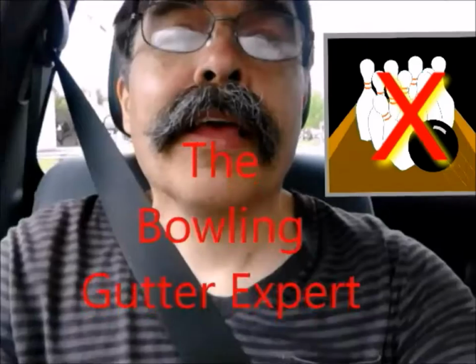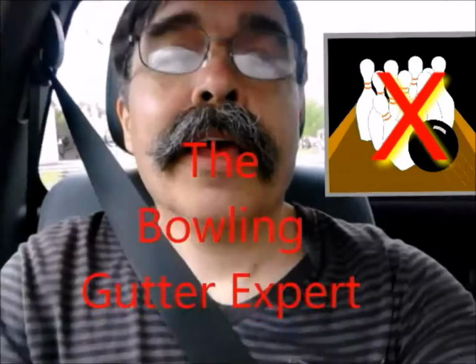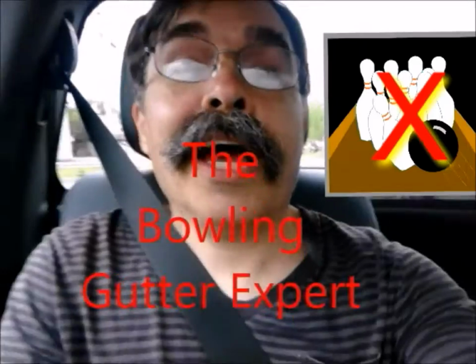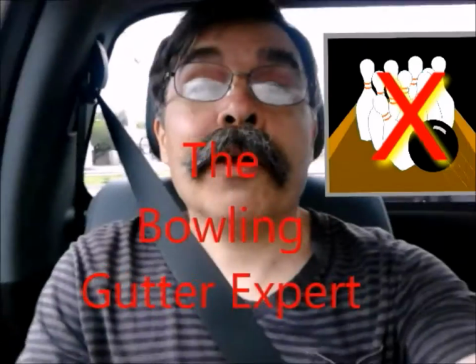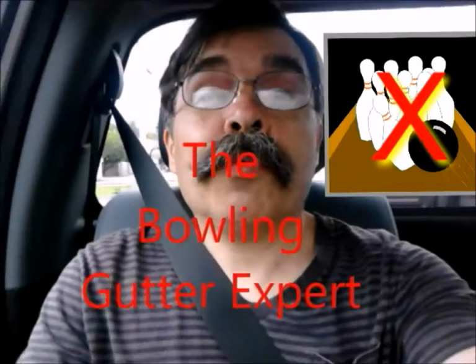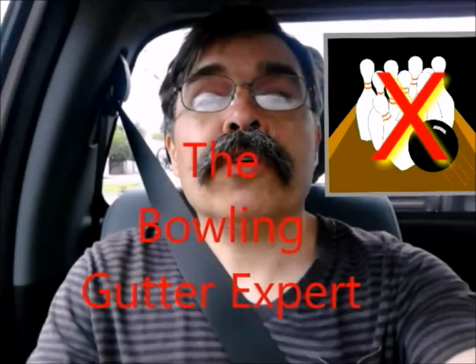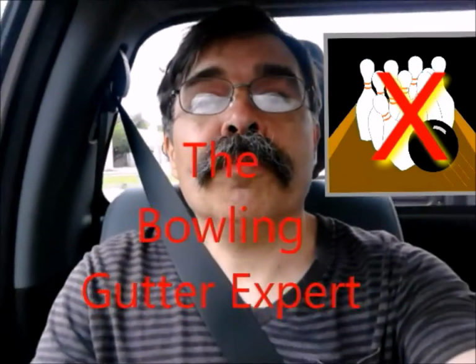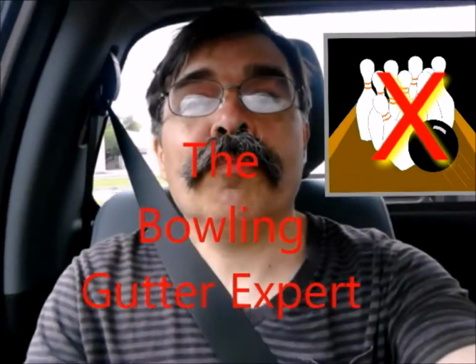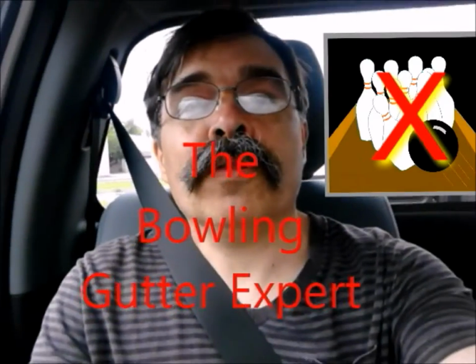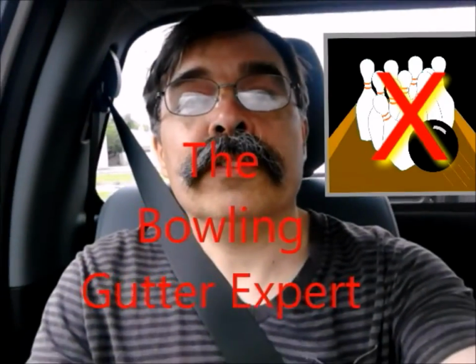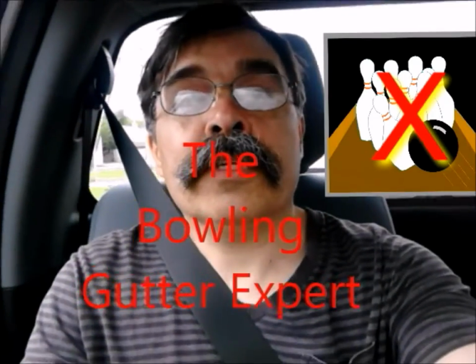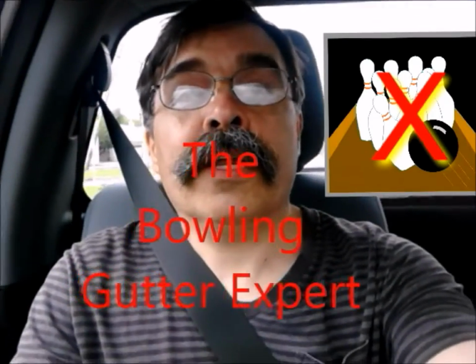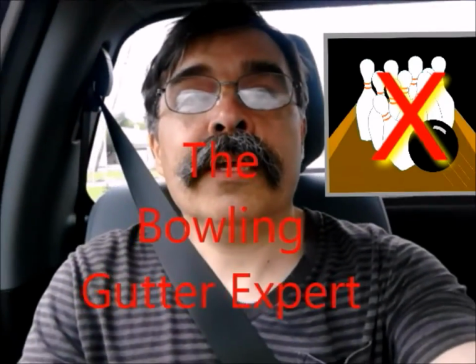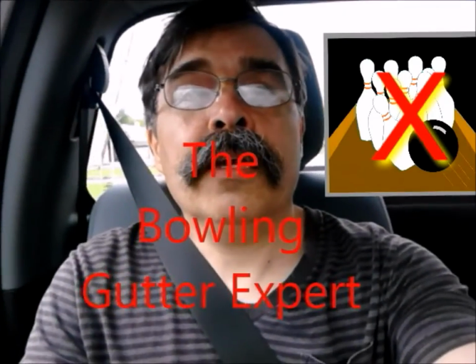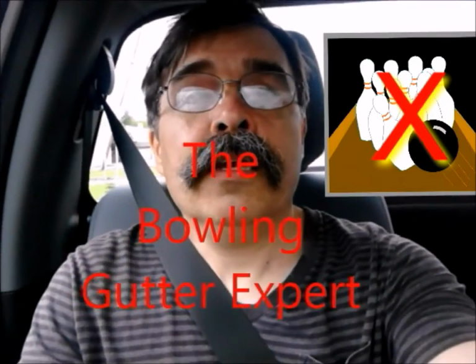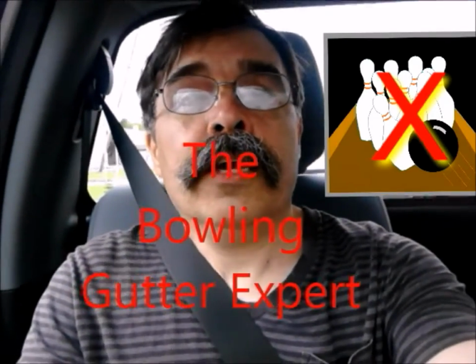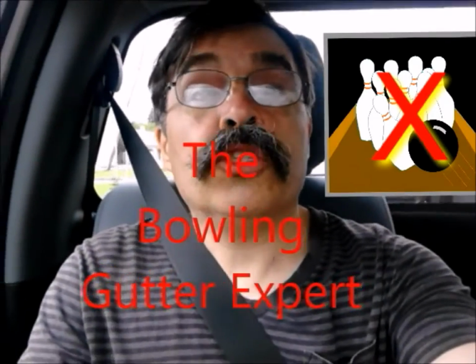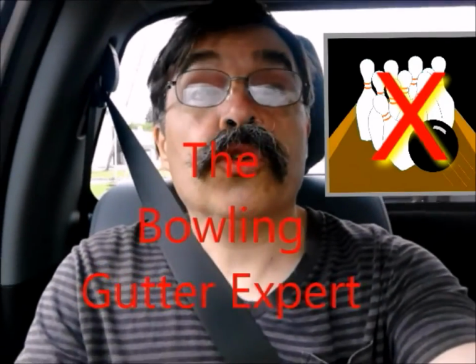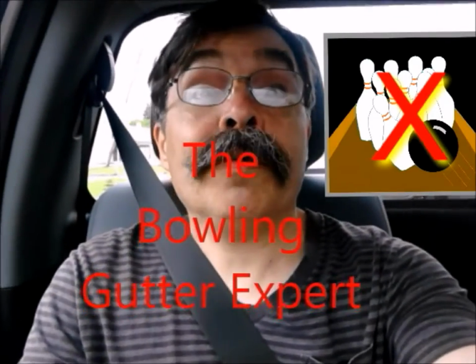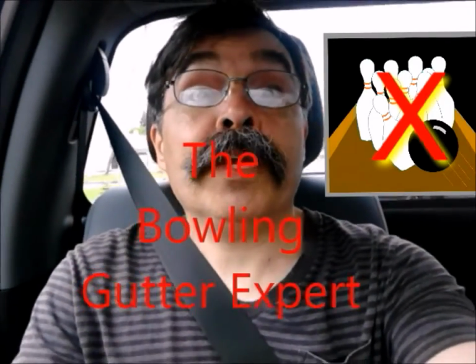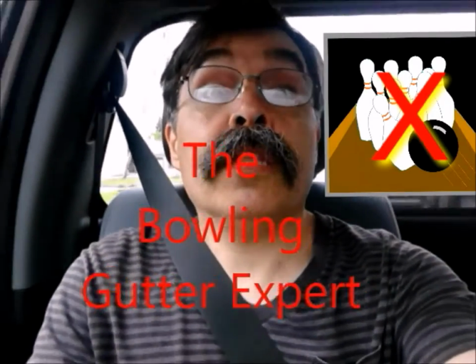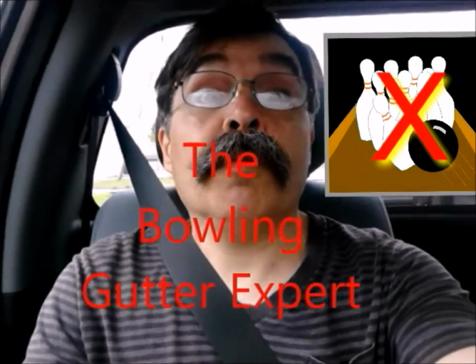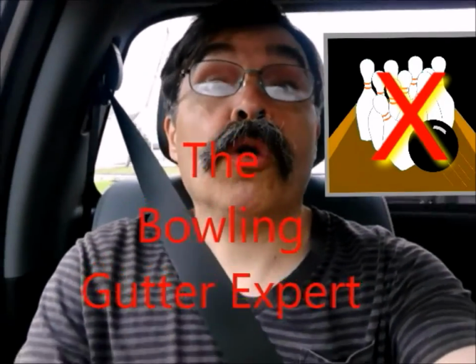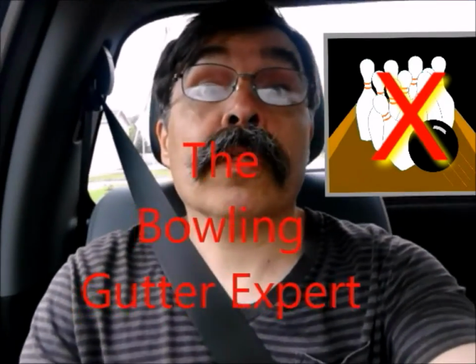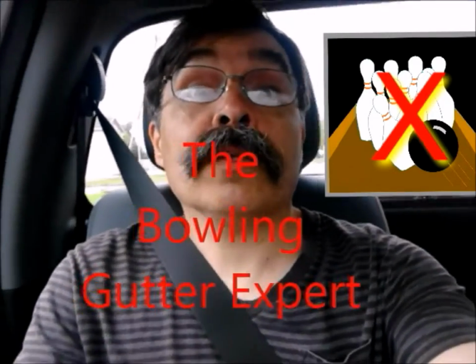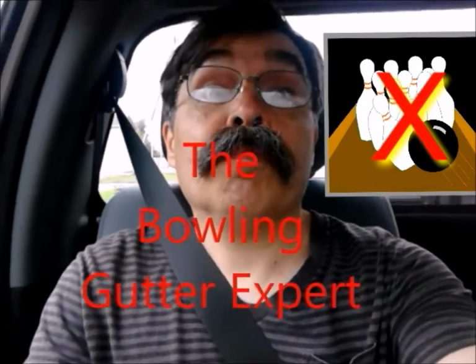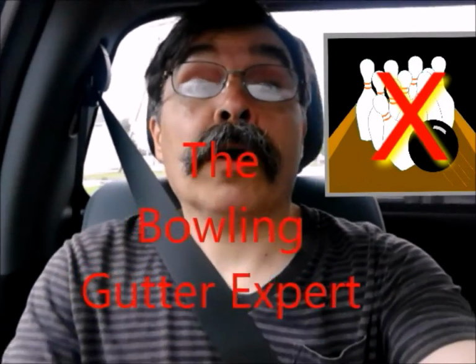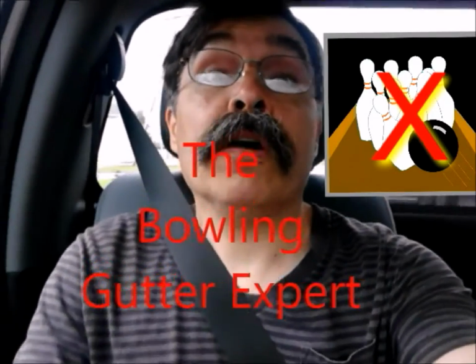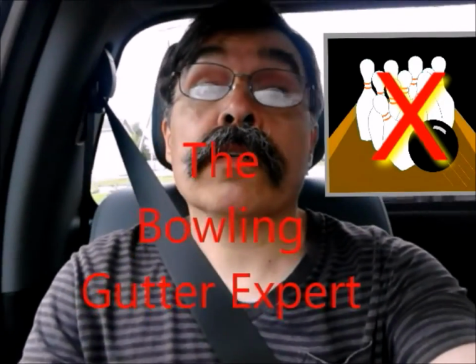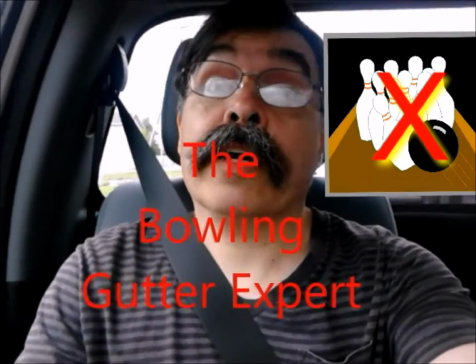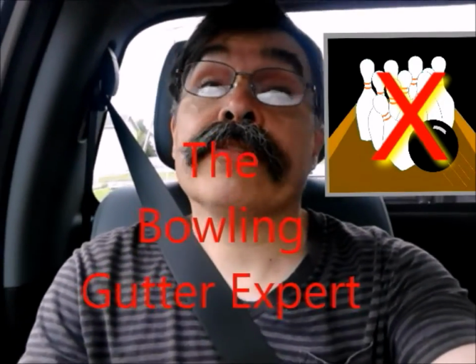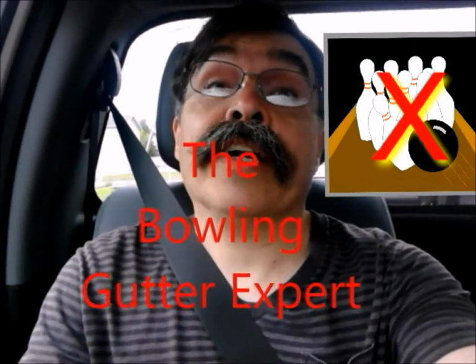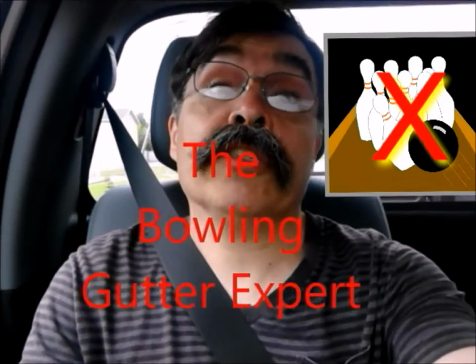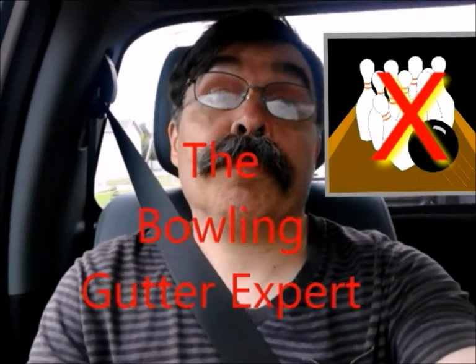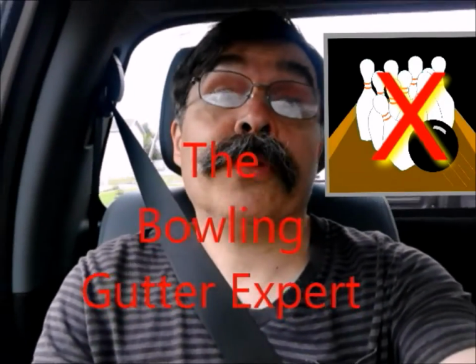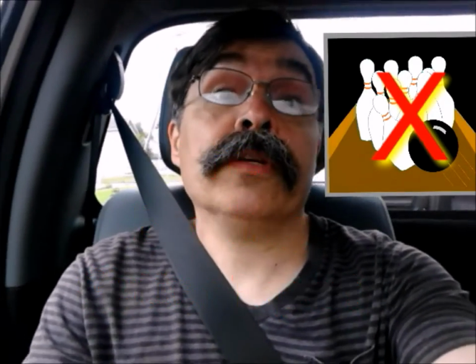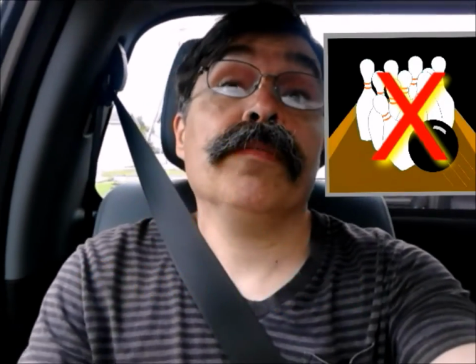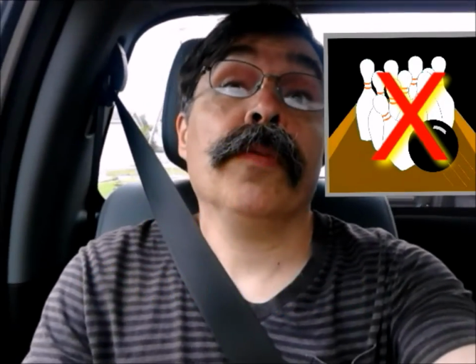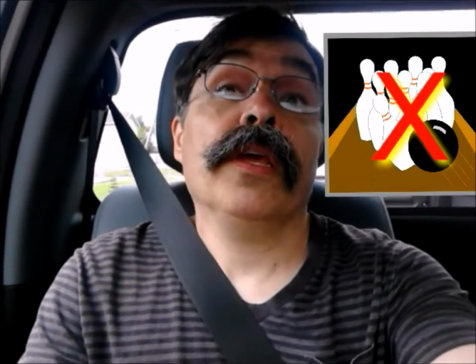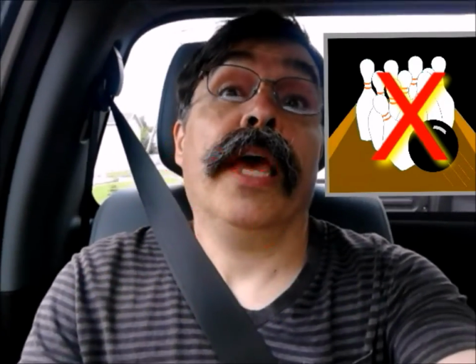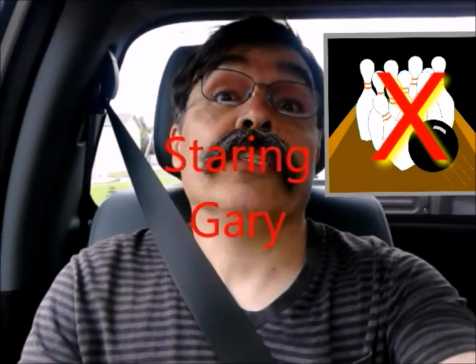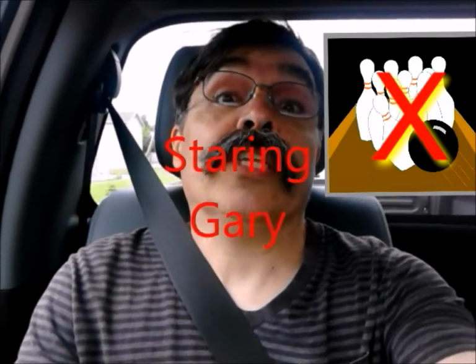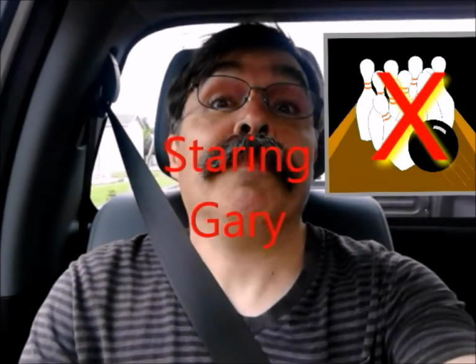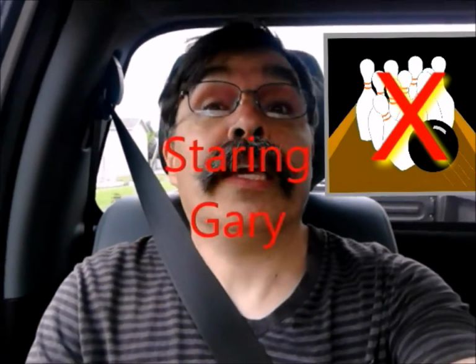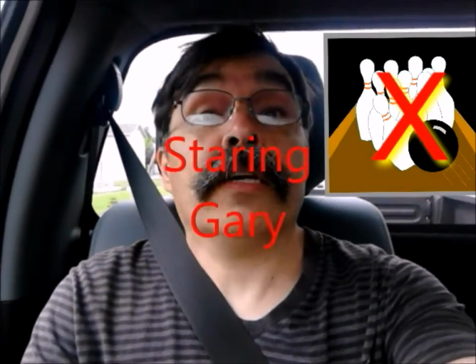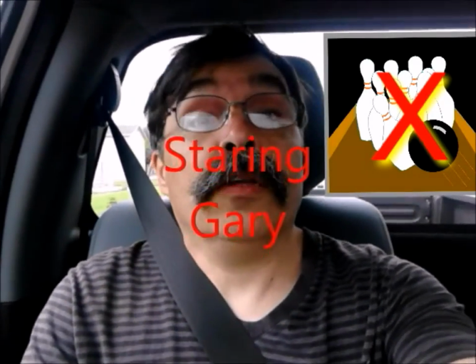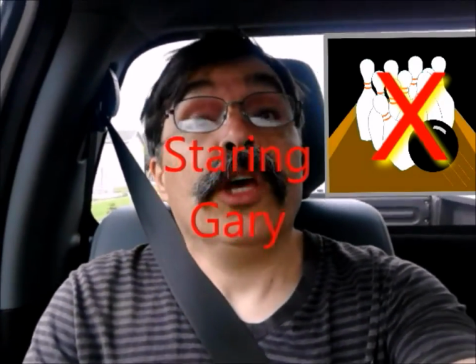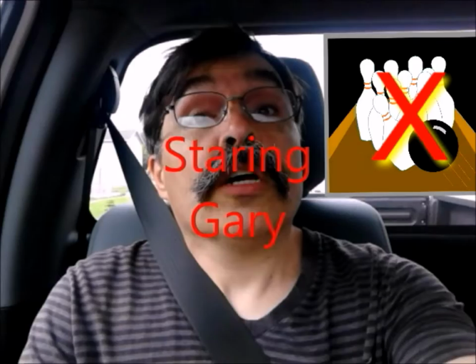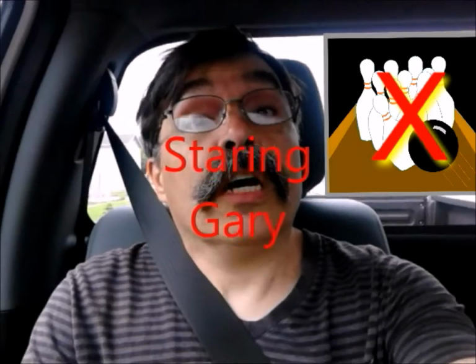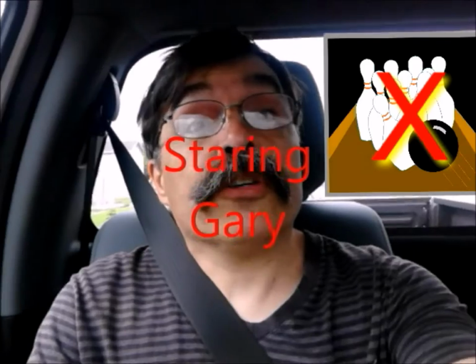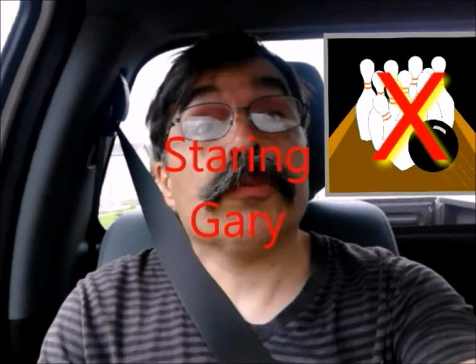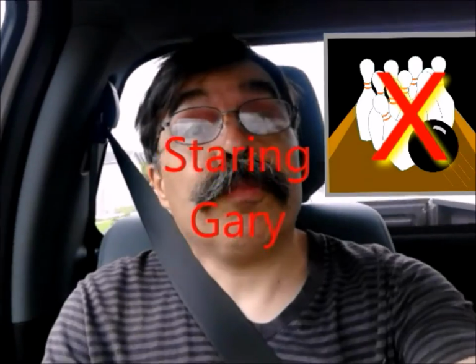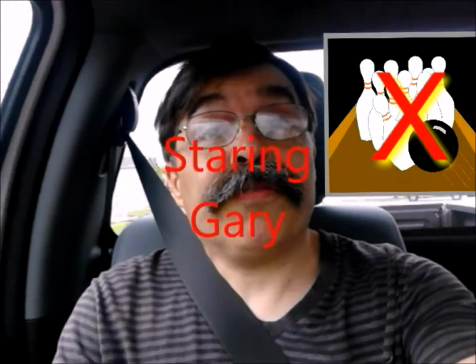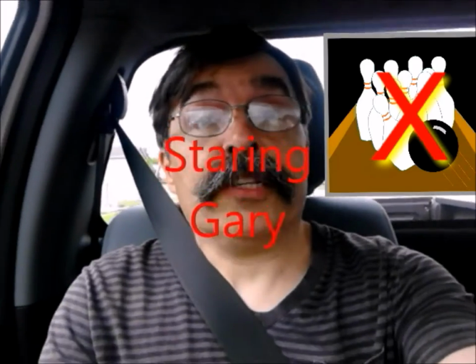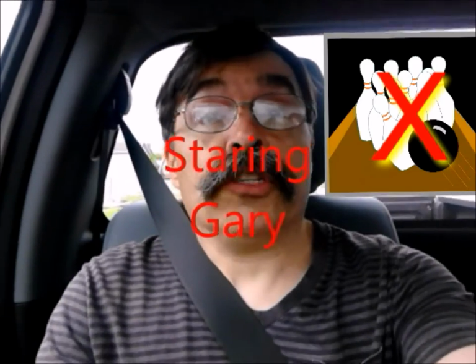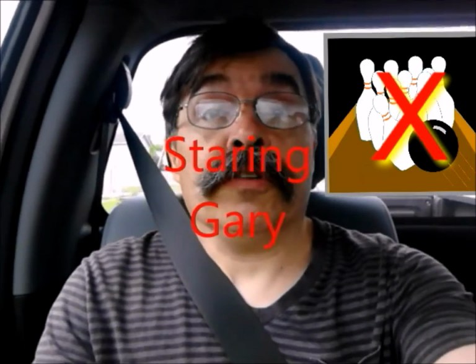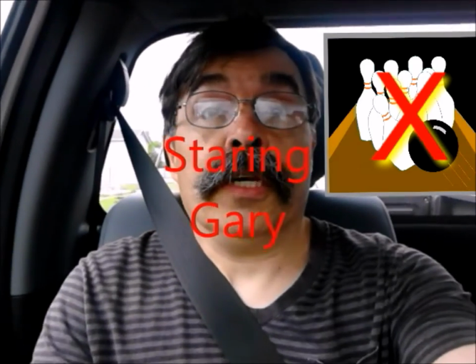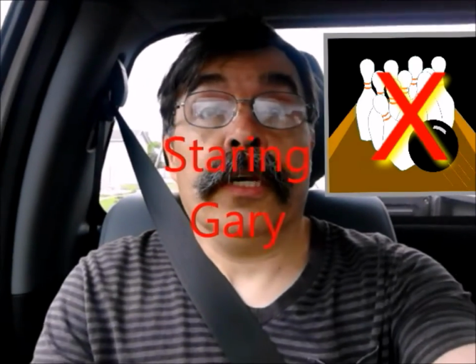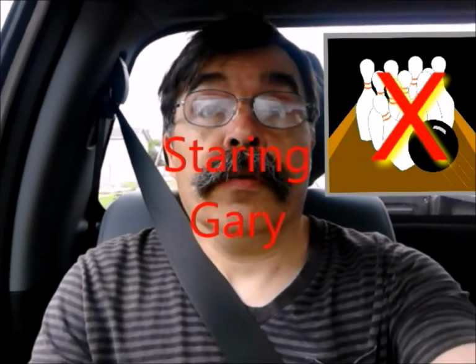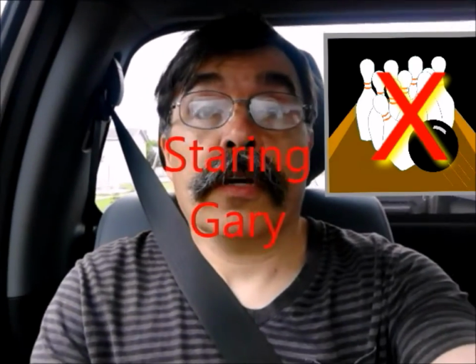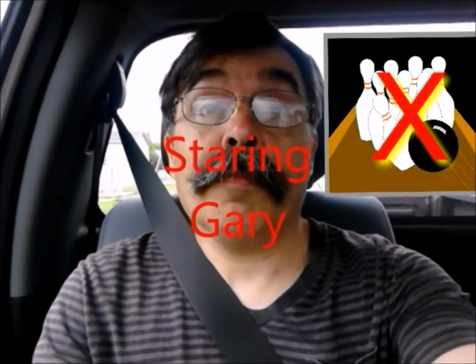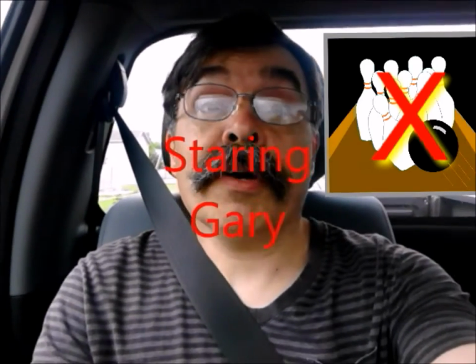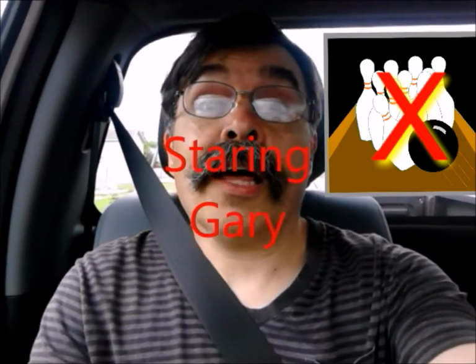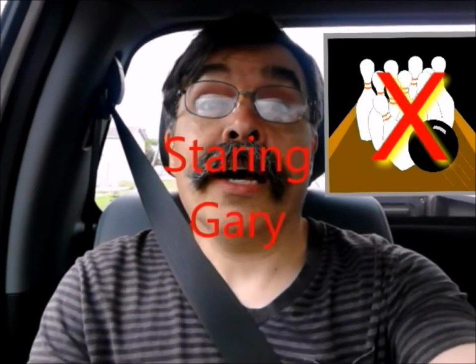Hi, we're going bowling today. Join me, the bowling ball gutter expert, as I make gutters professionally. Come along.